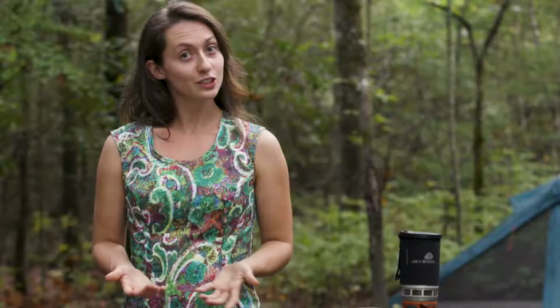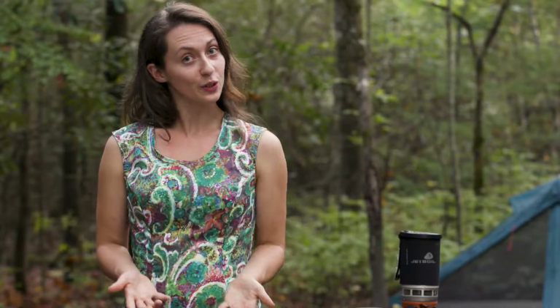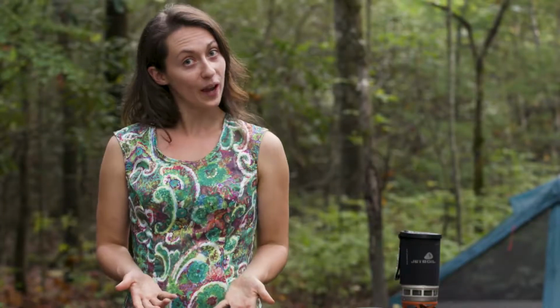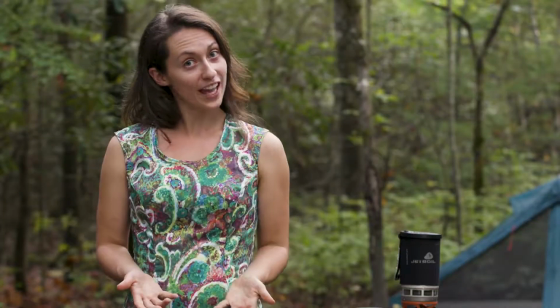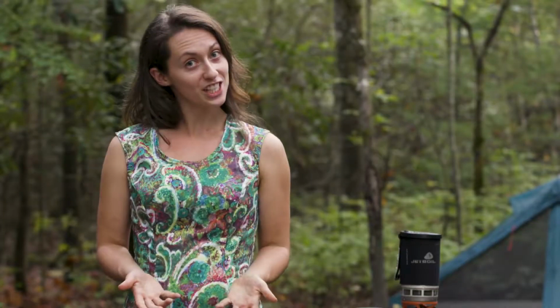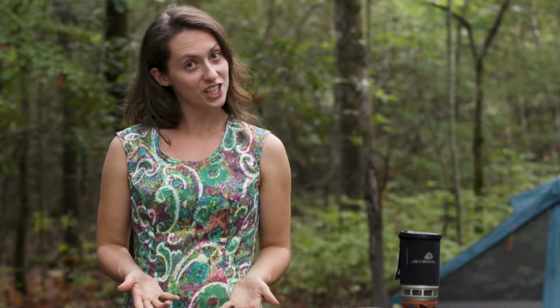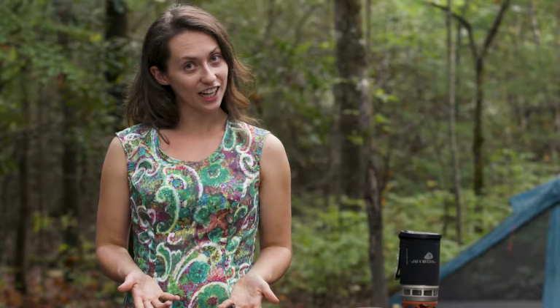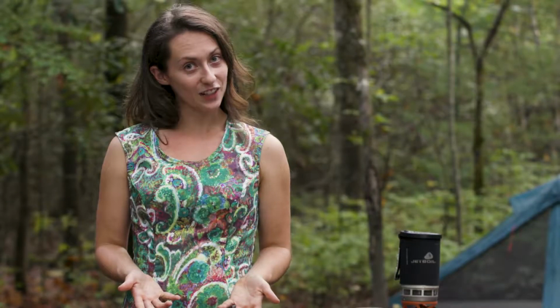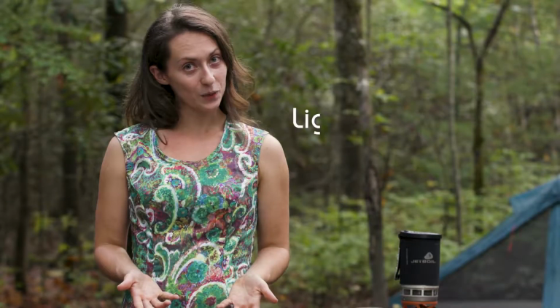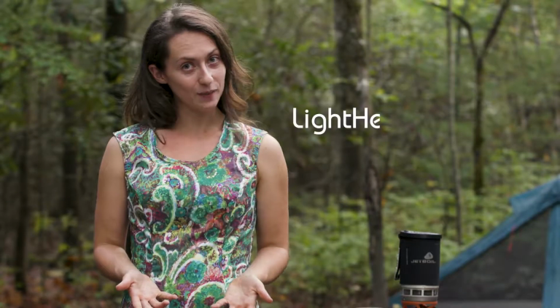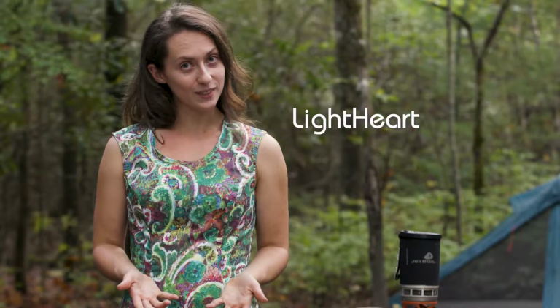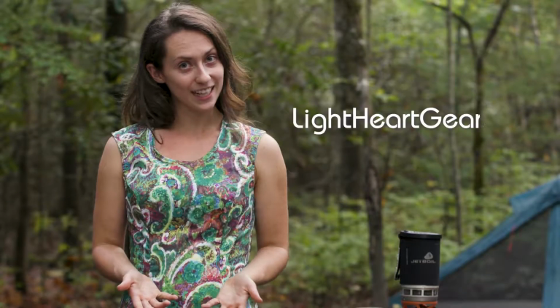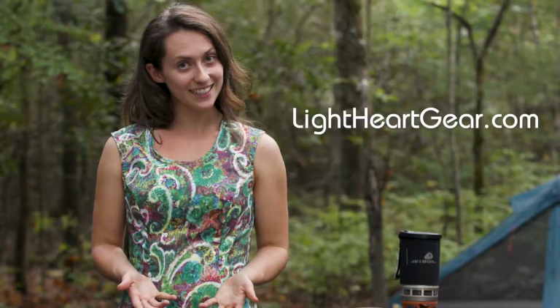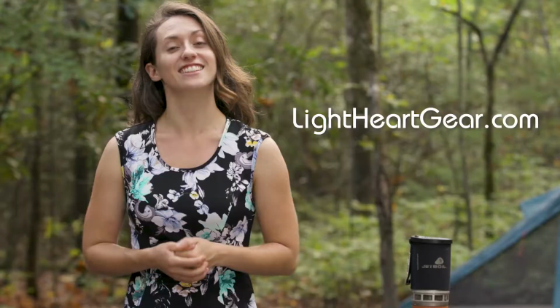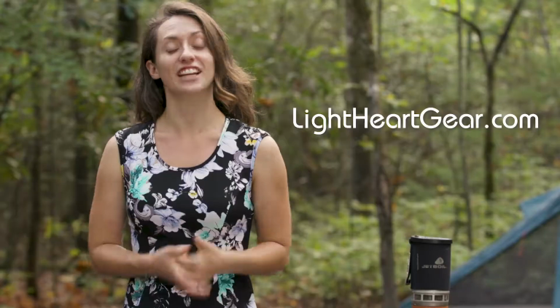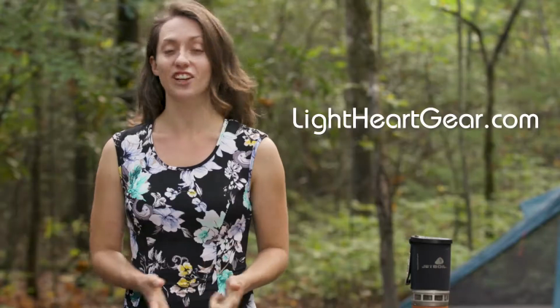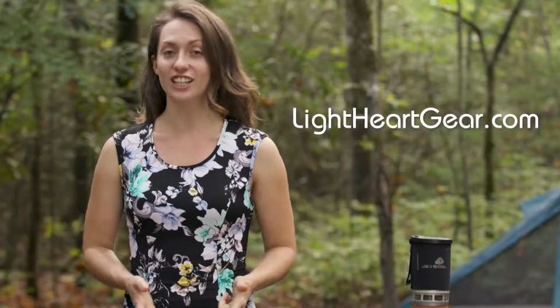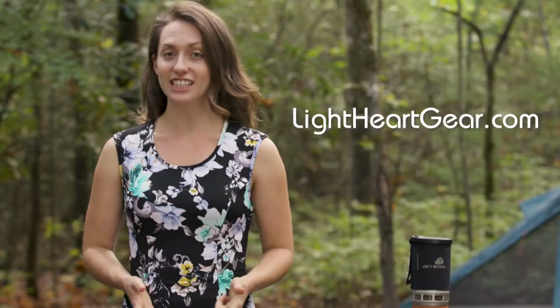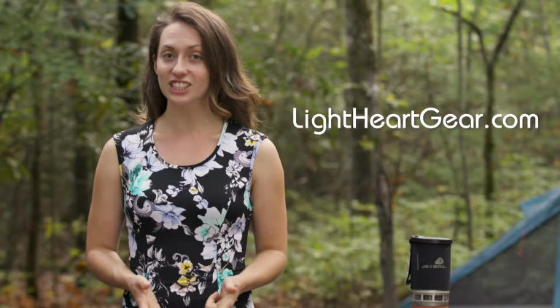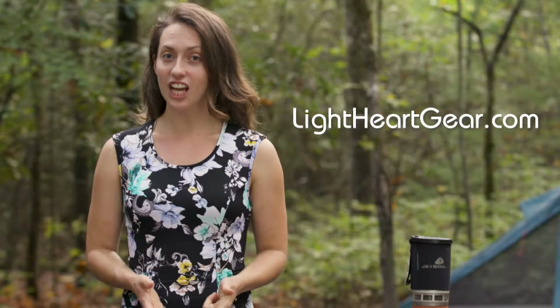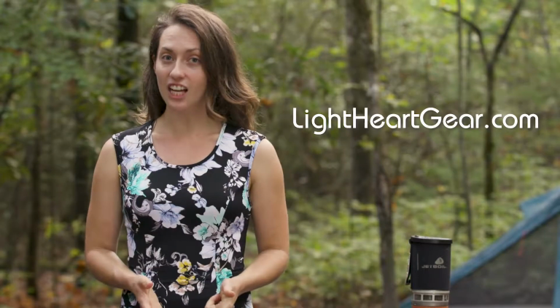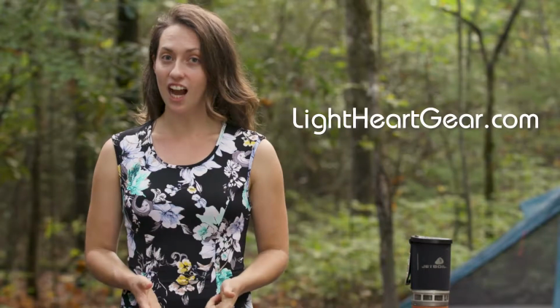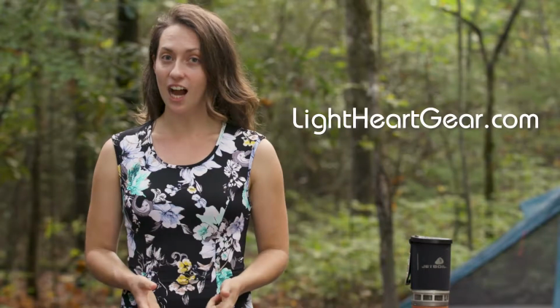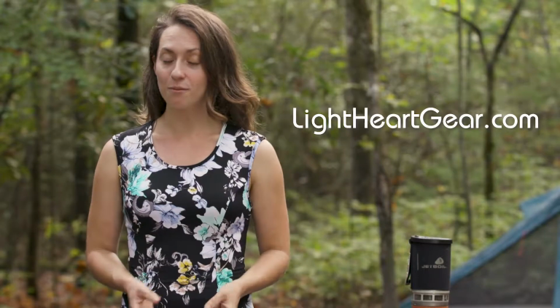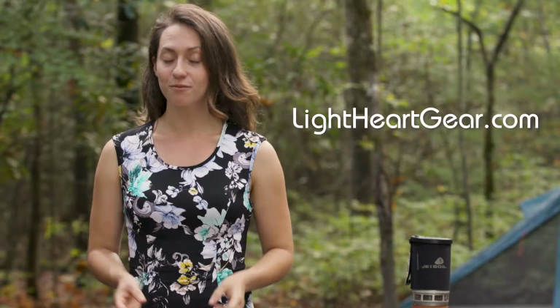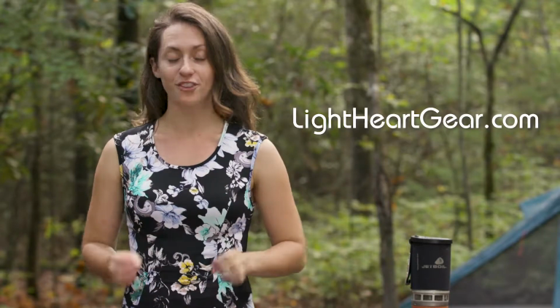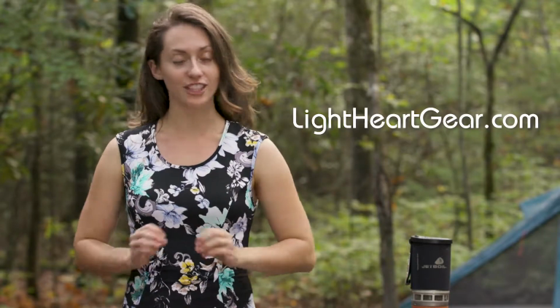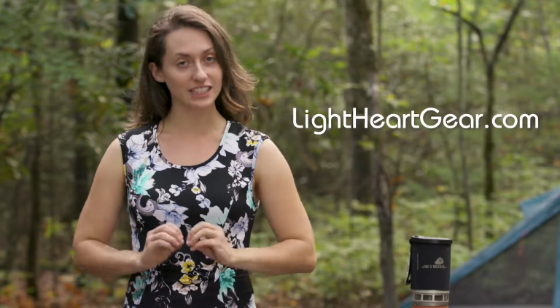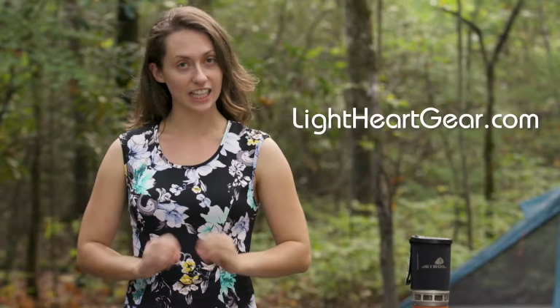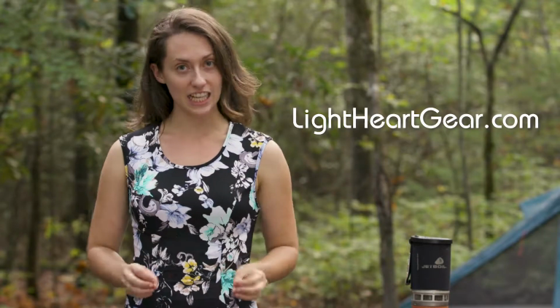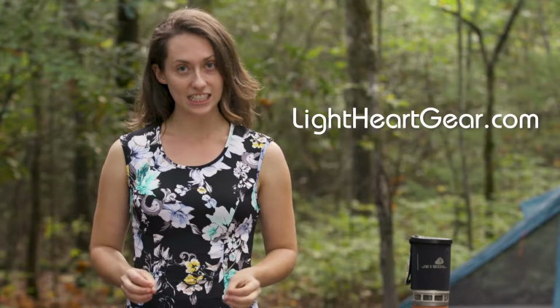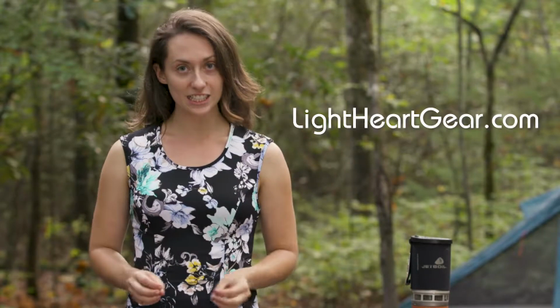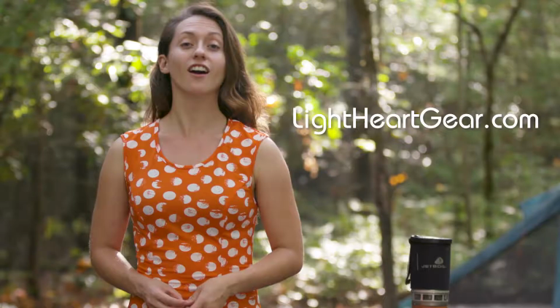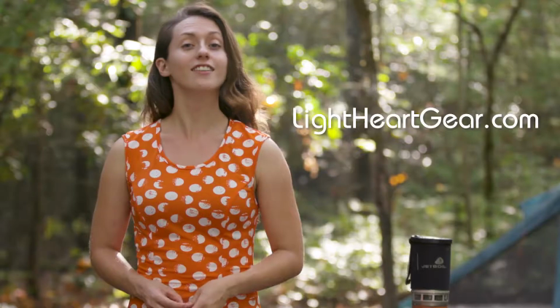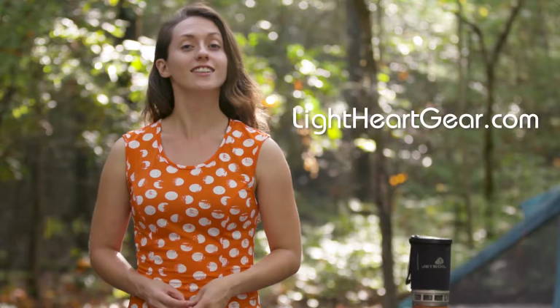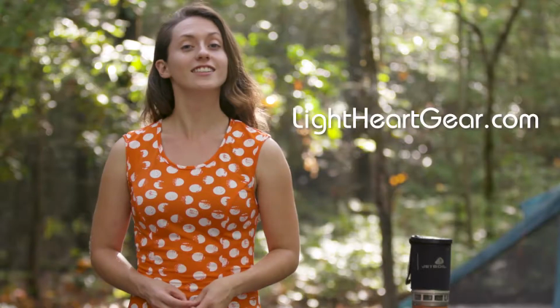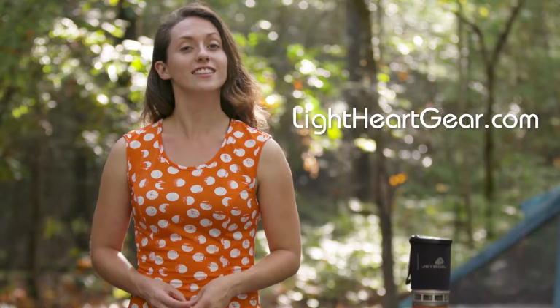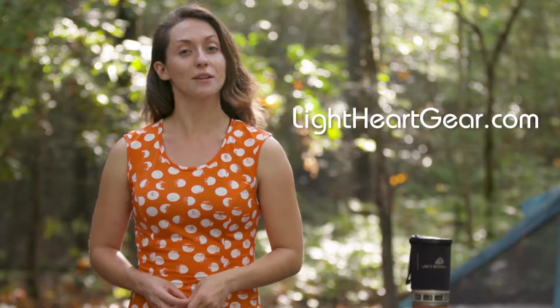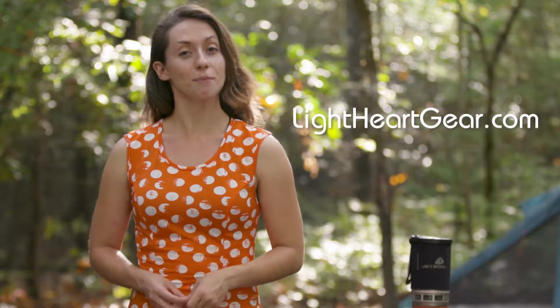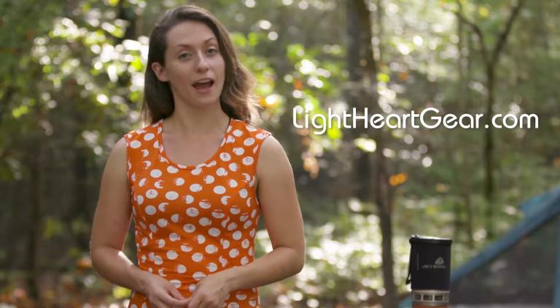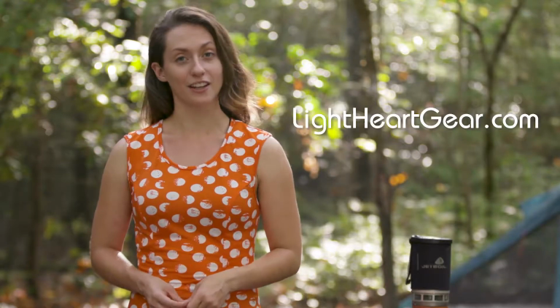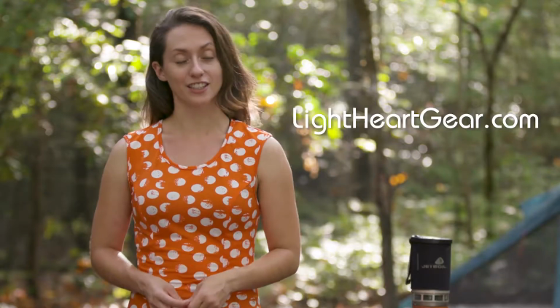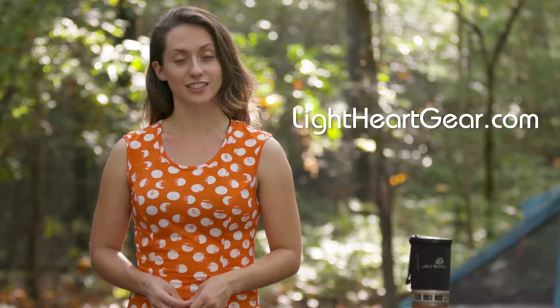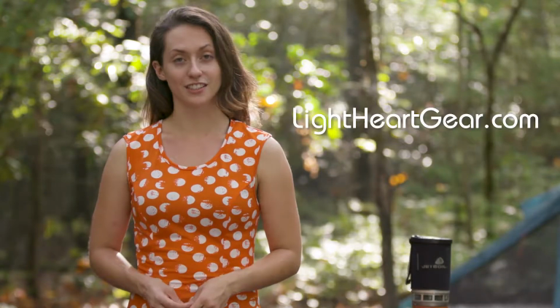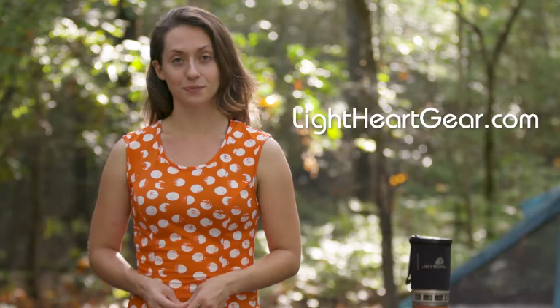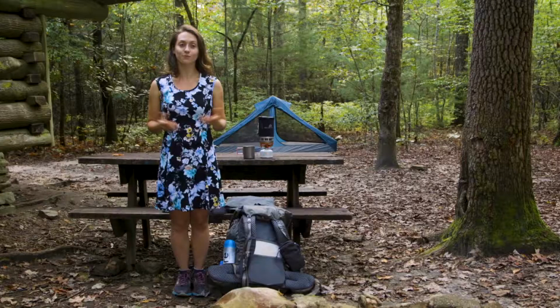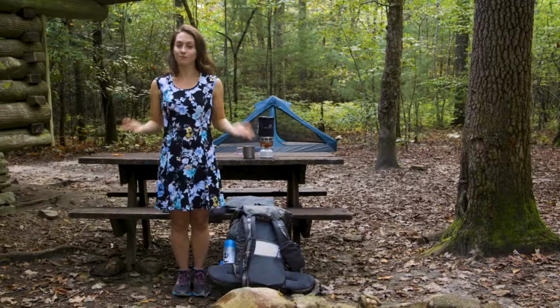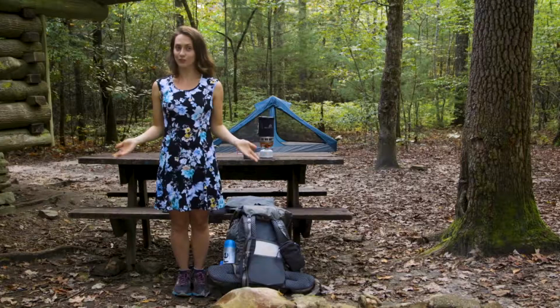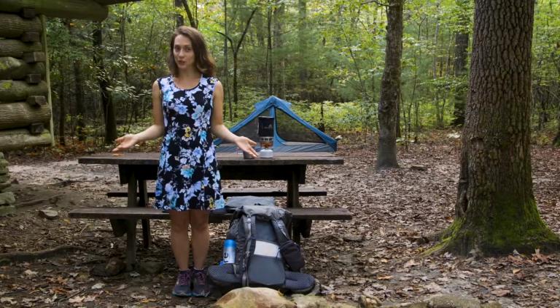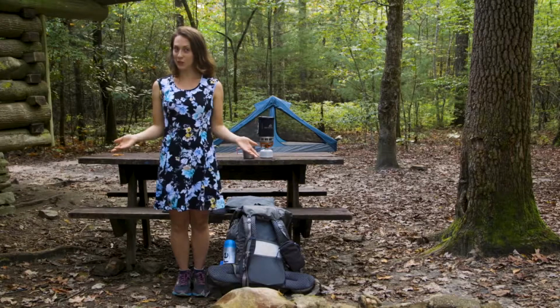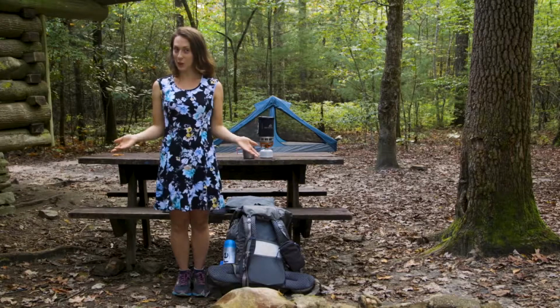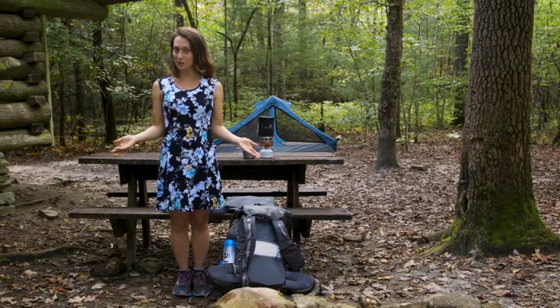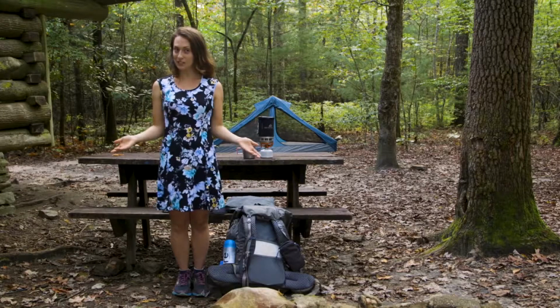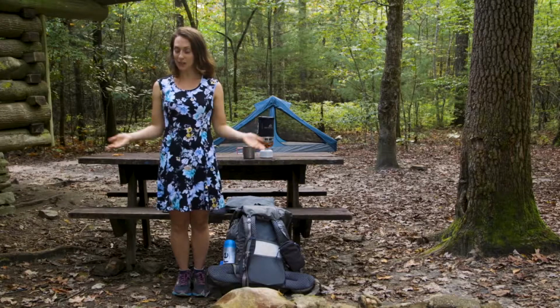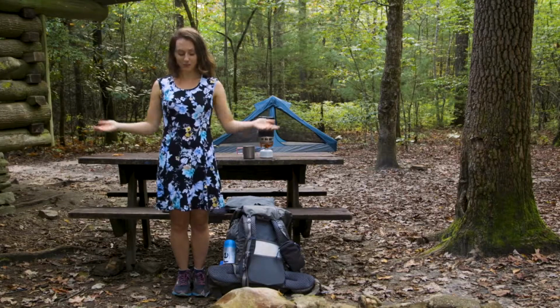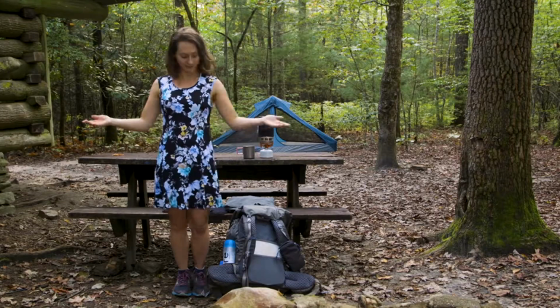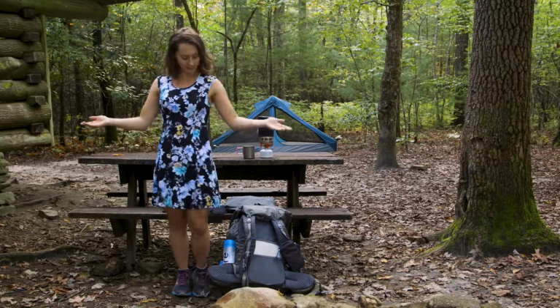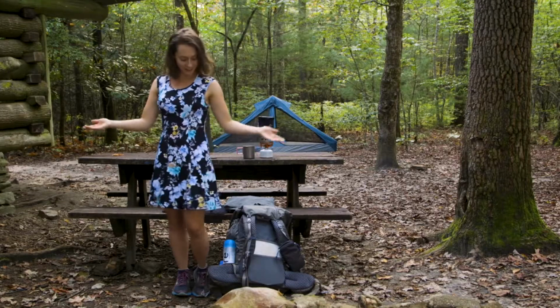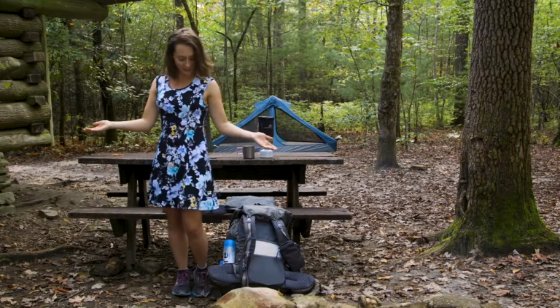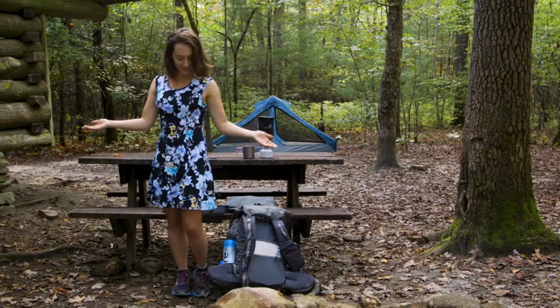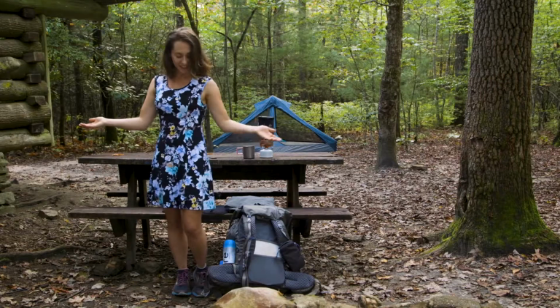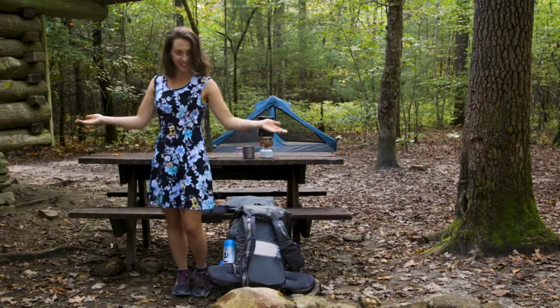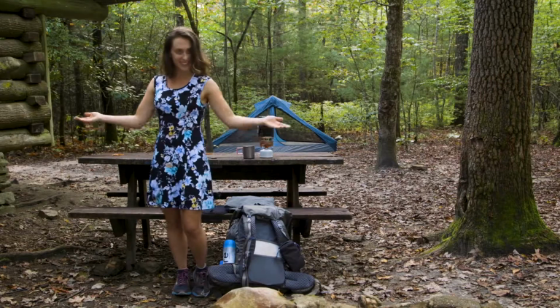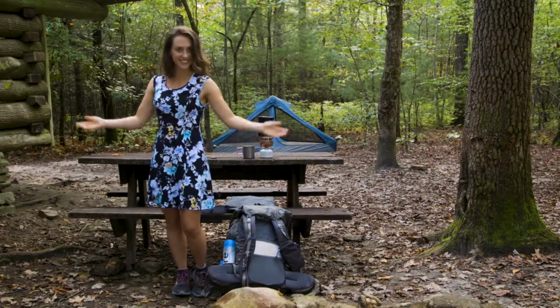Go ahead and check out the website lightheartgear.com for the latest colors and patterns so you don't miss out on something like this.